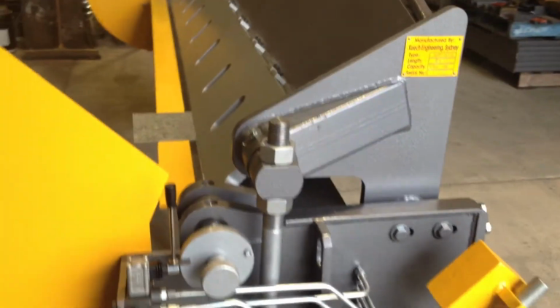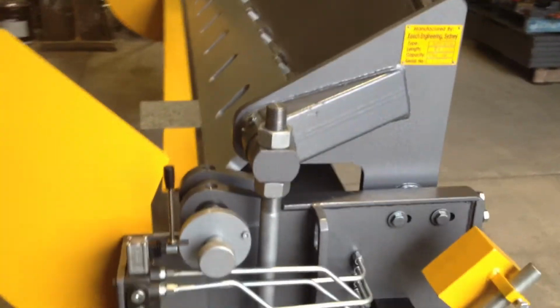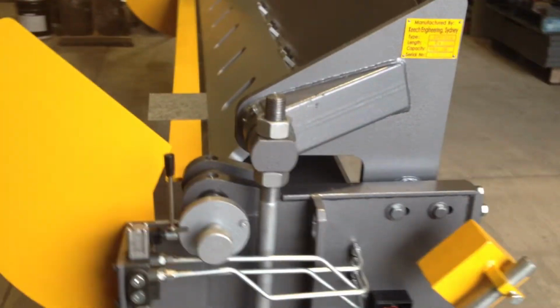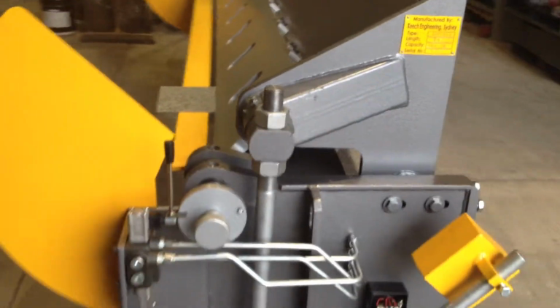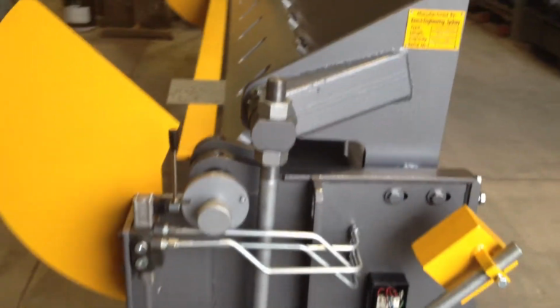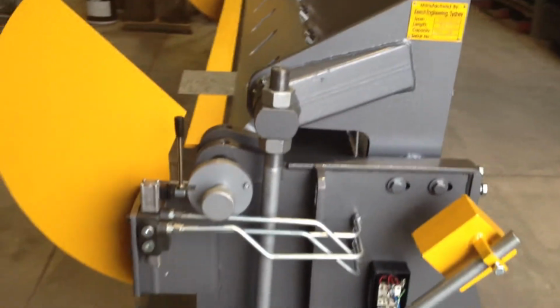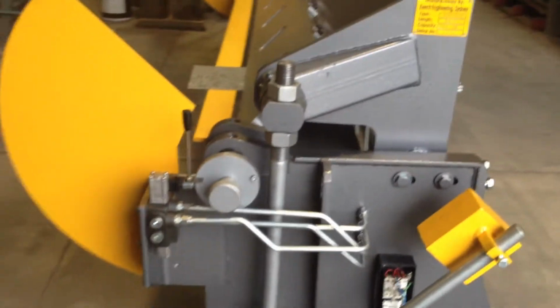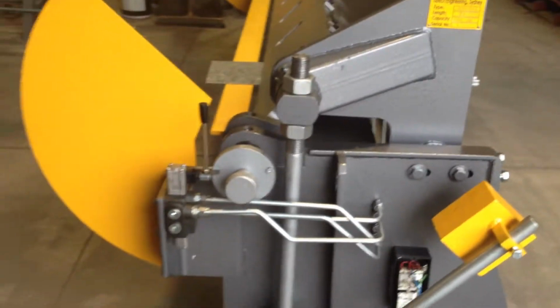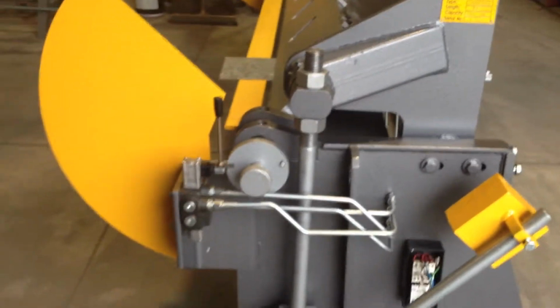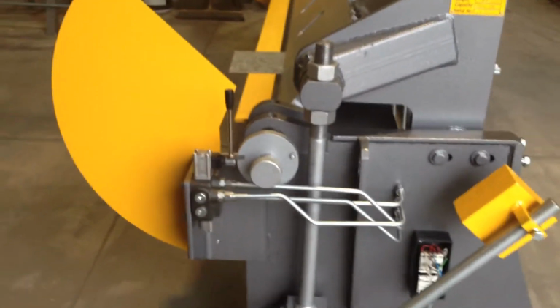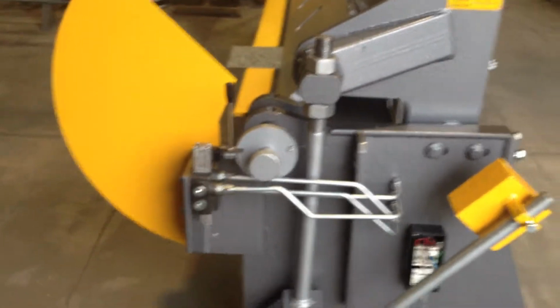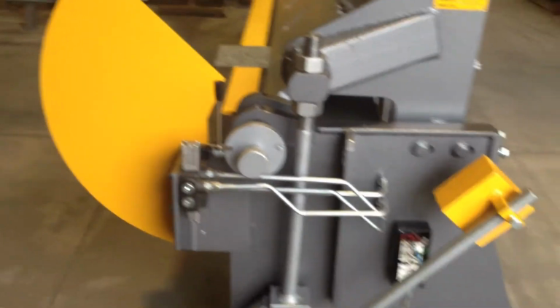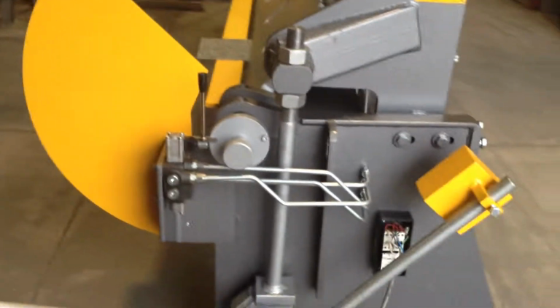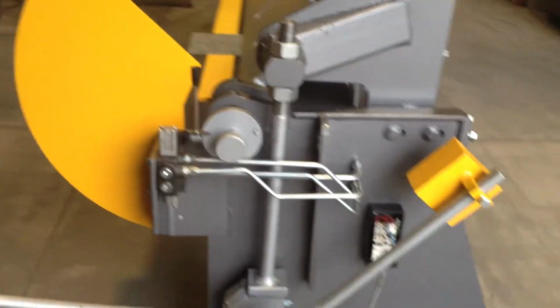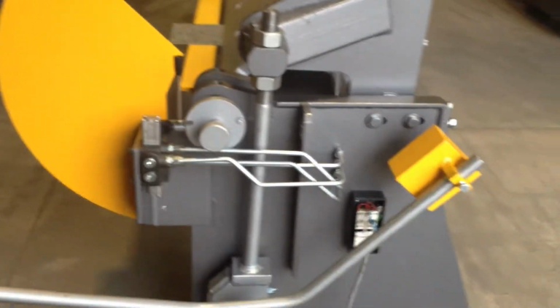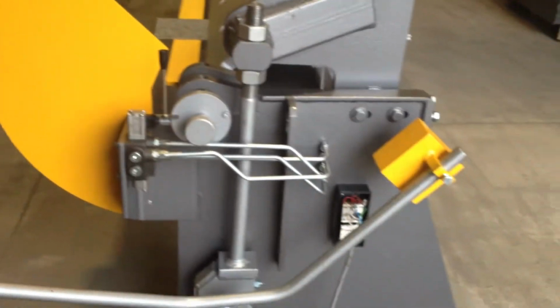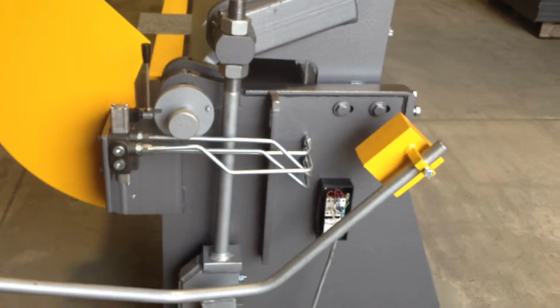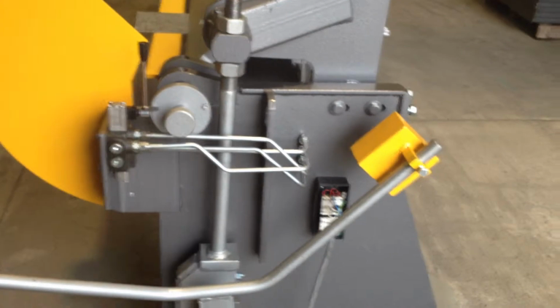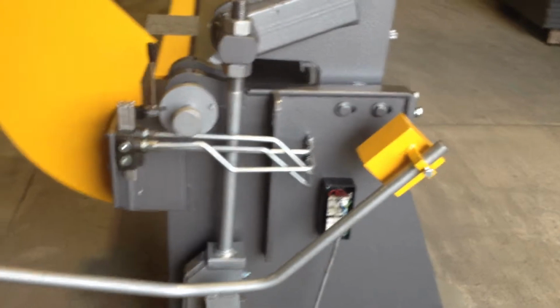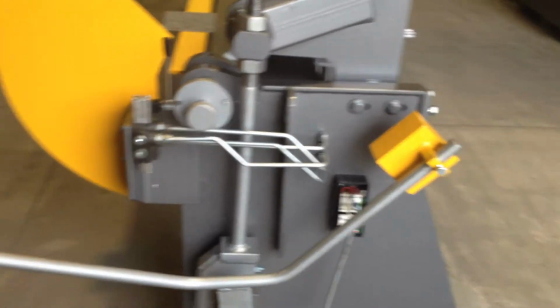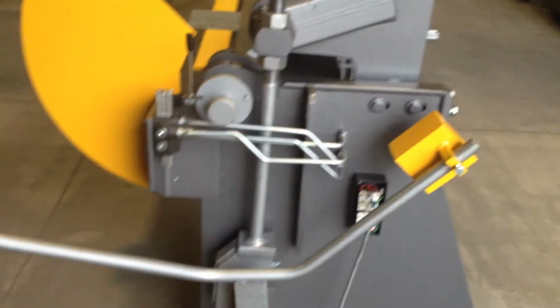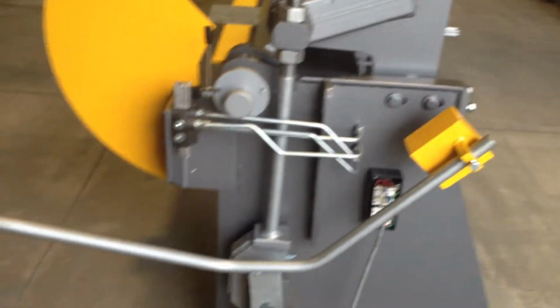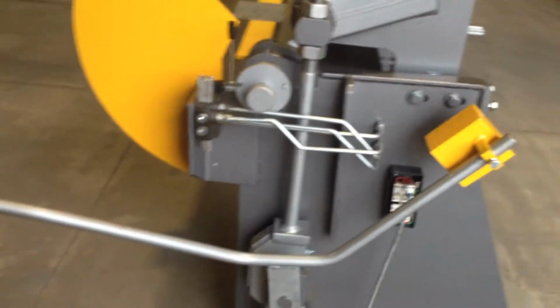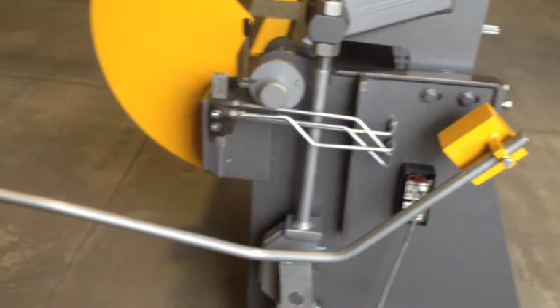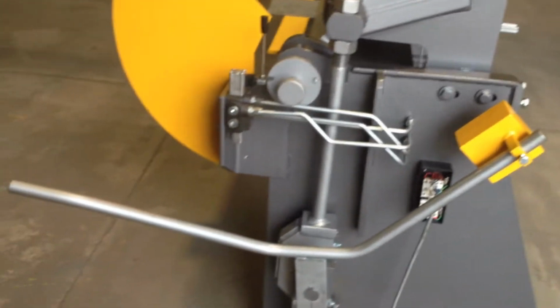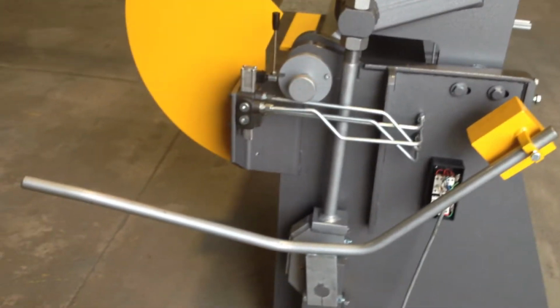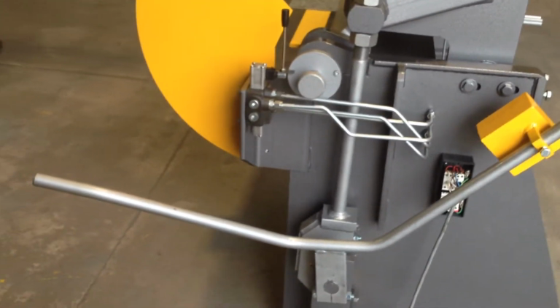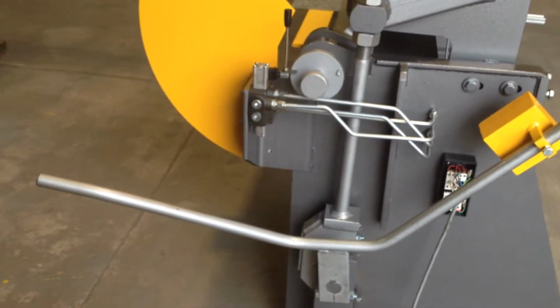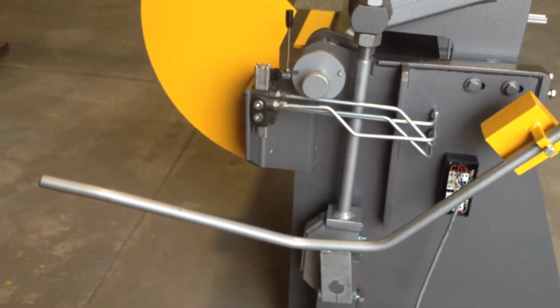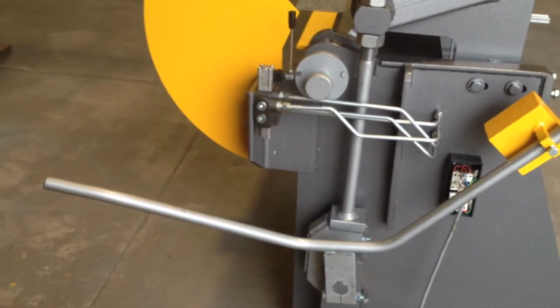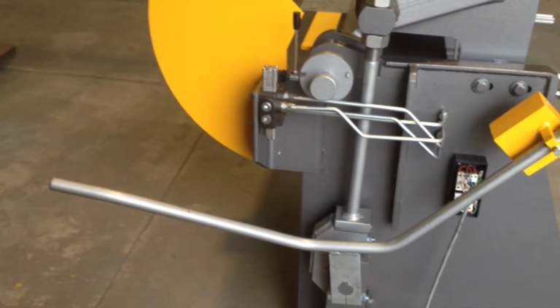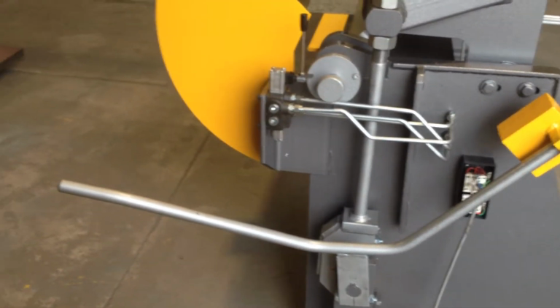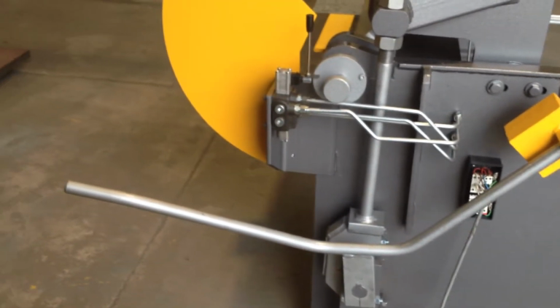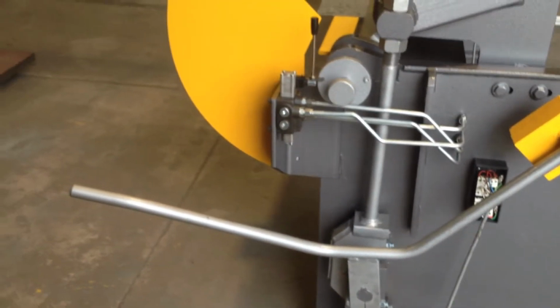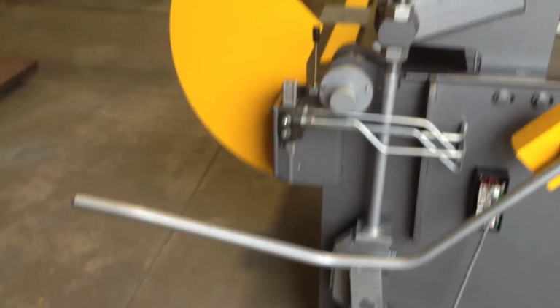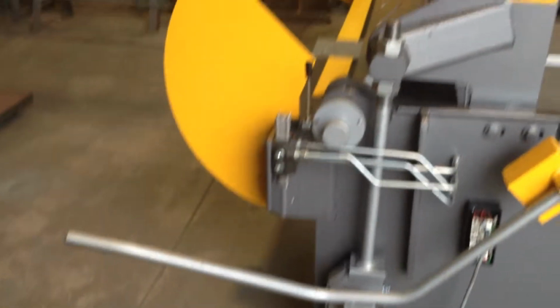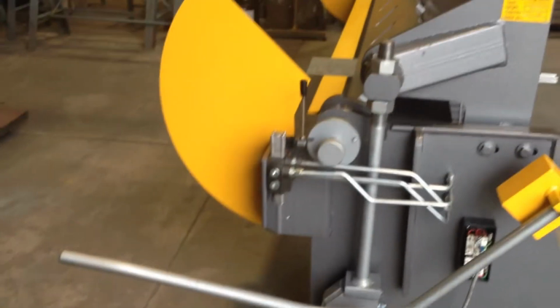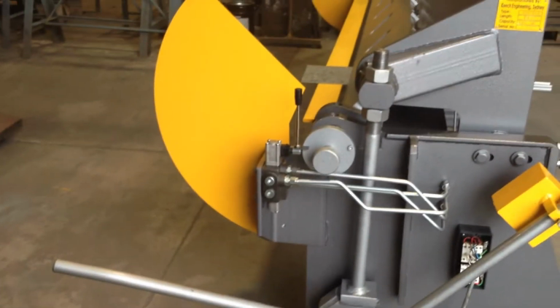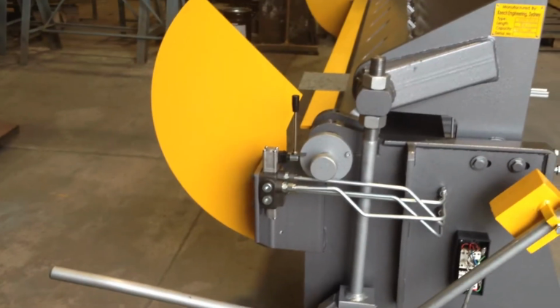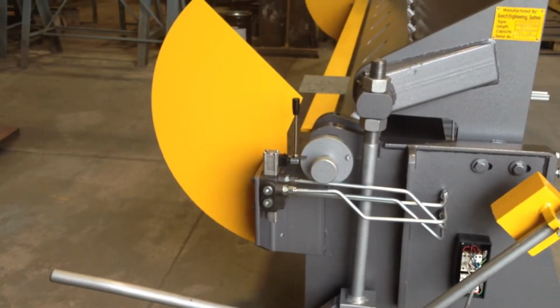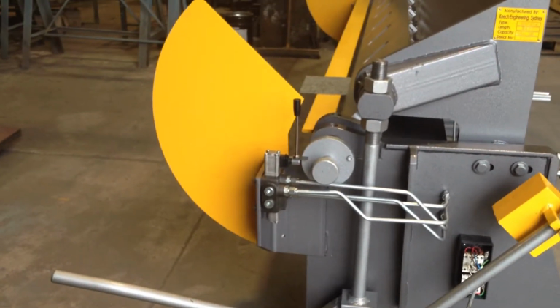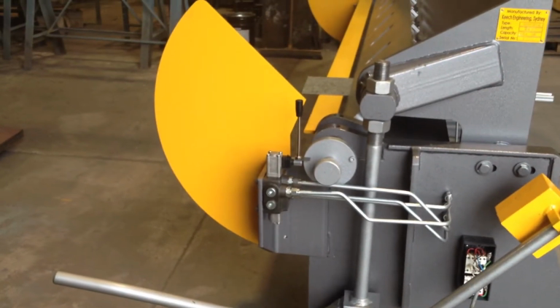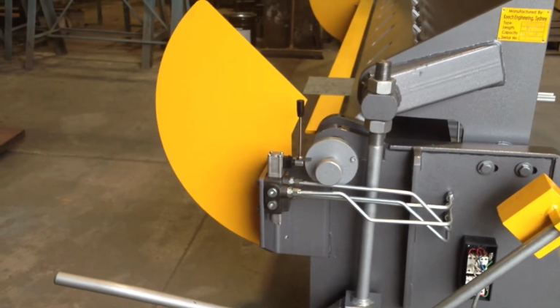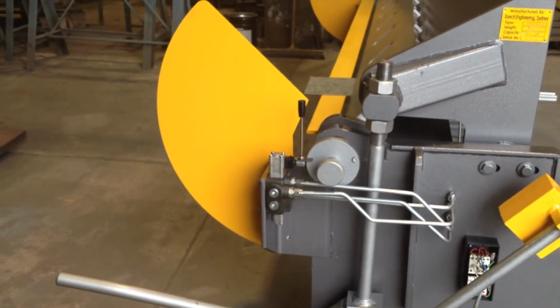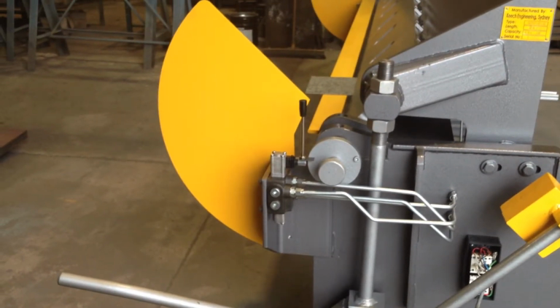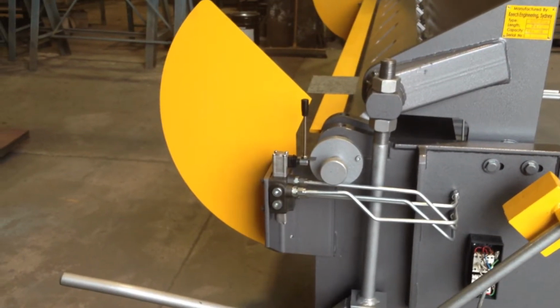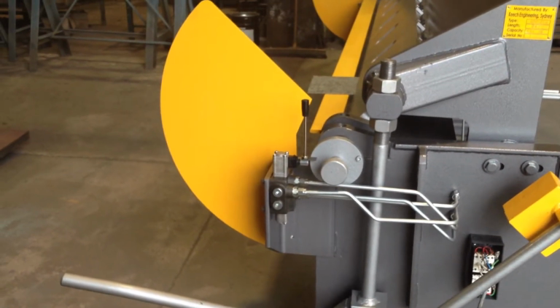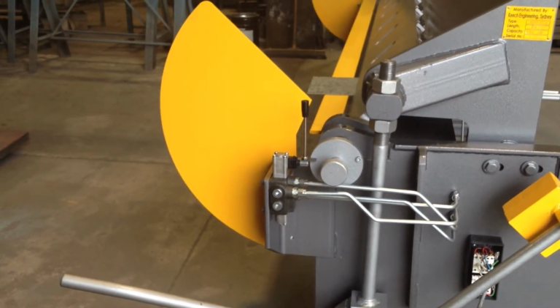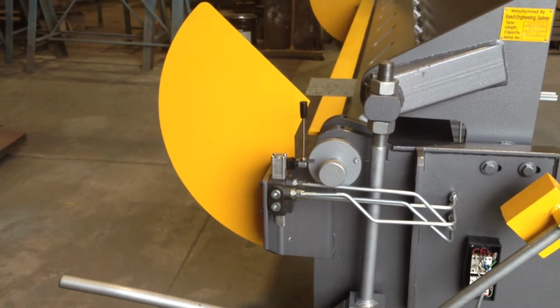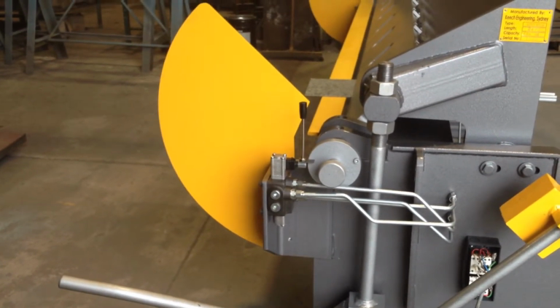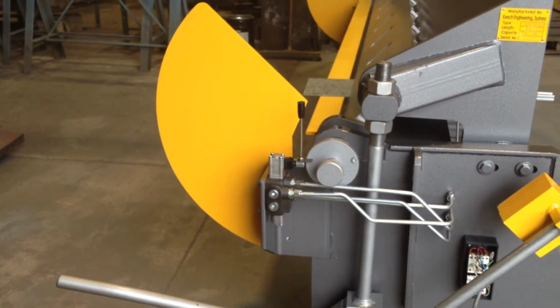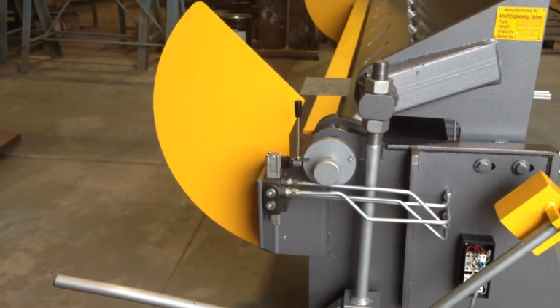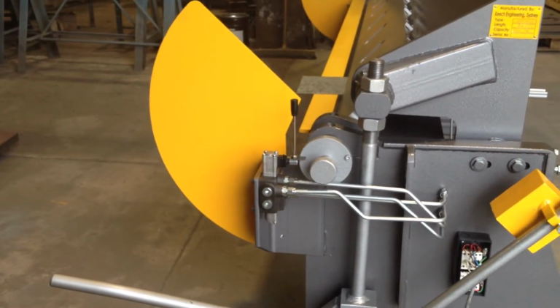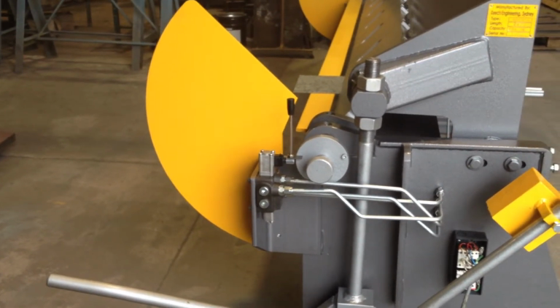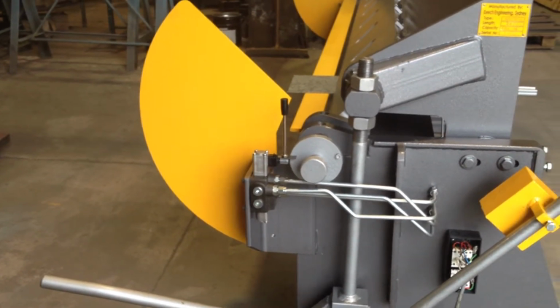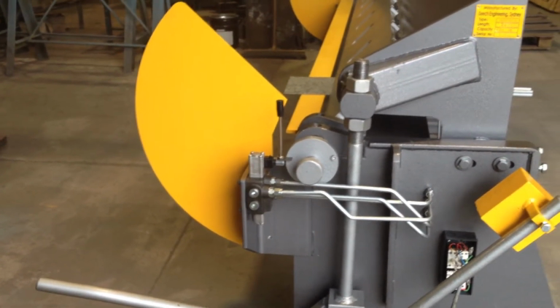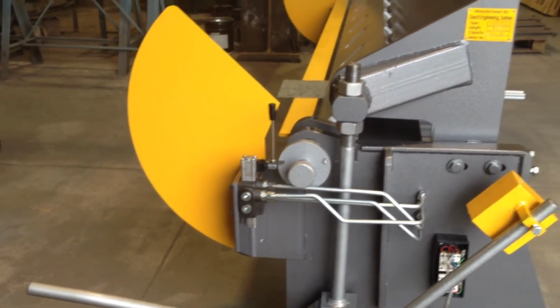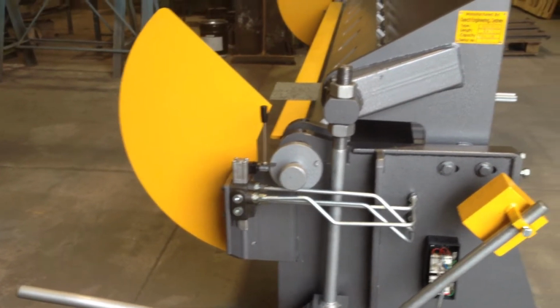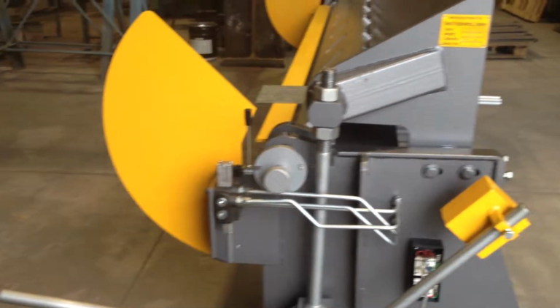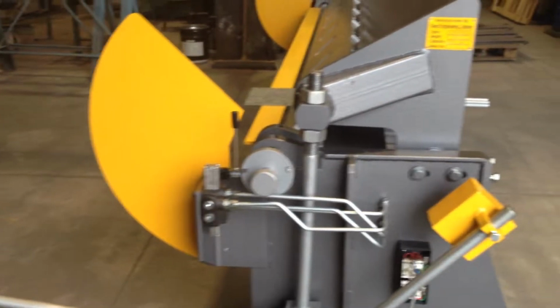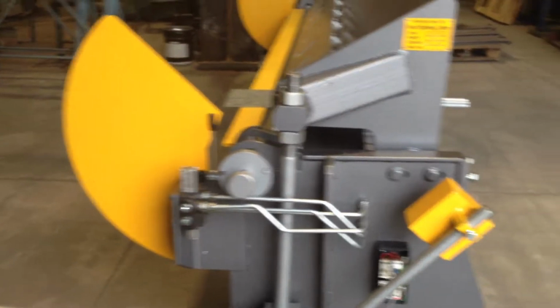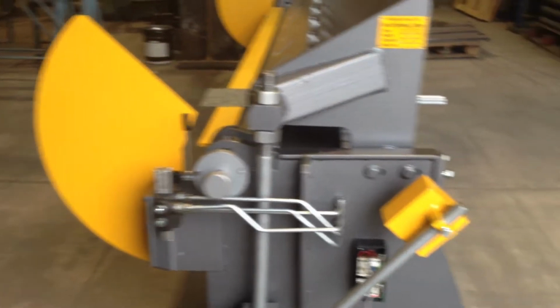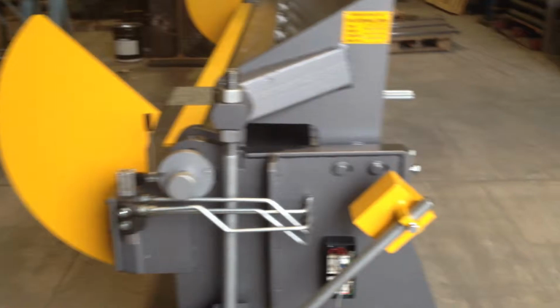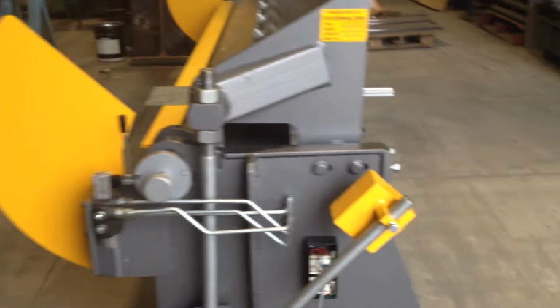We still clamp the material manually. We use our hand valve to fold the sheet.